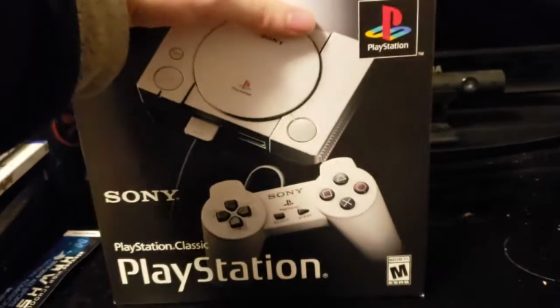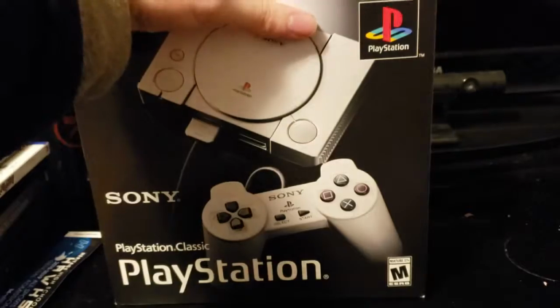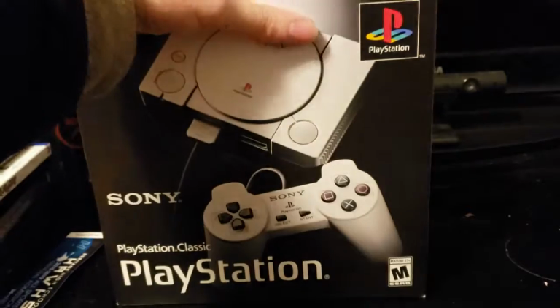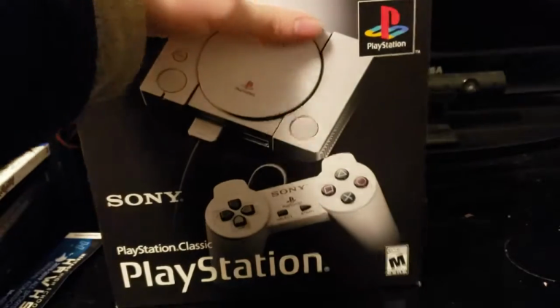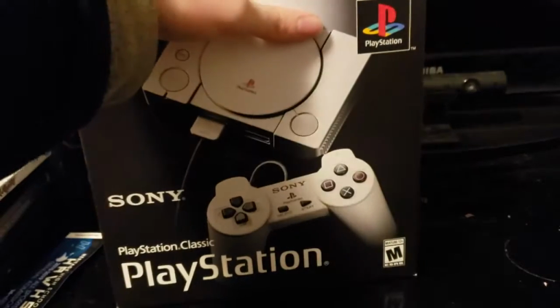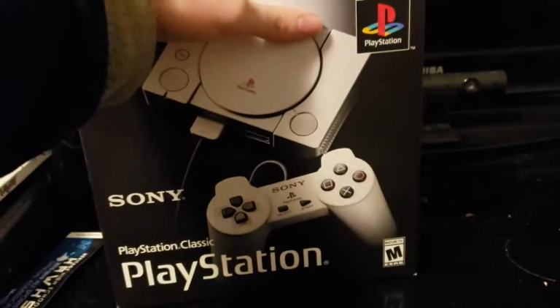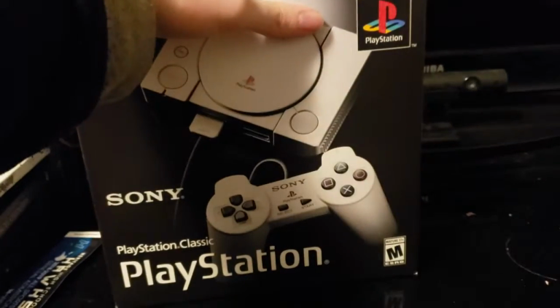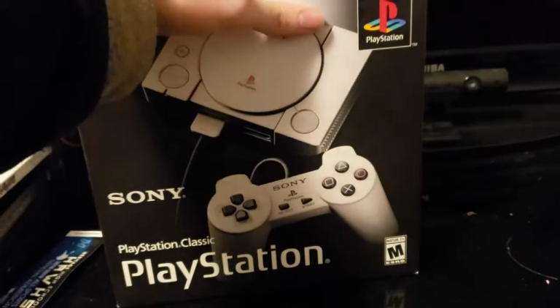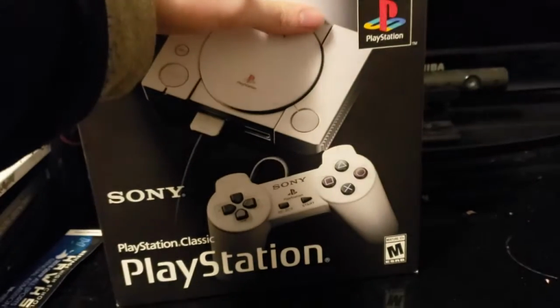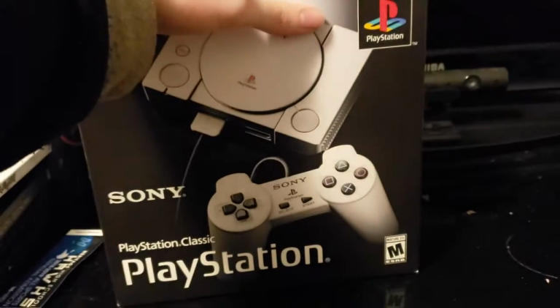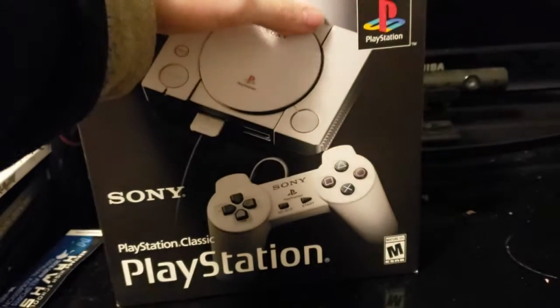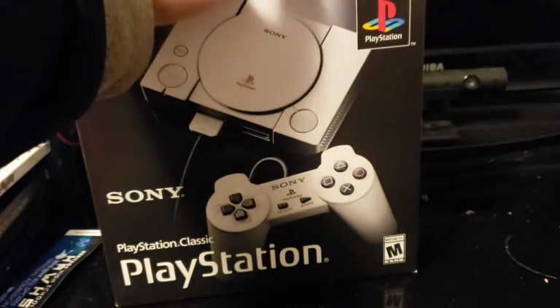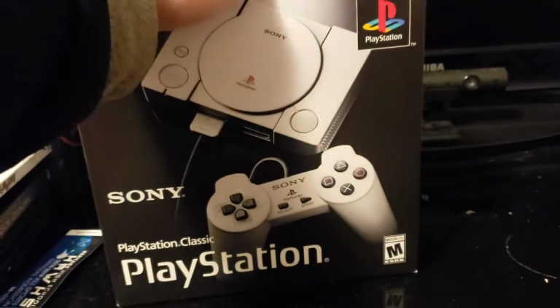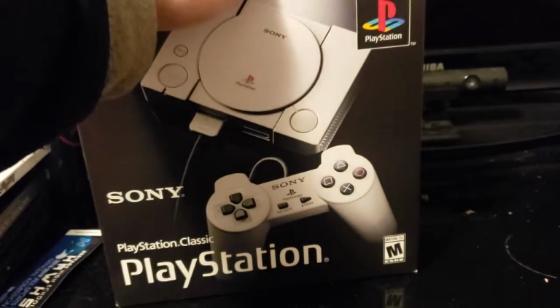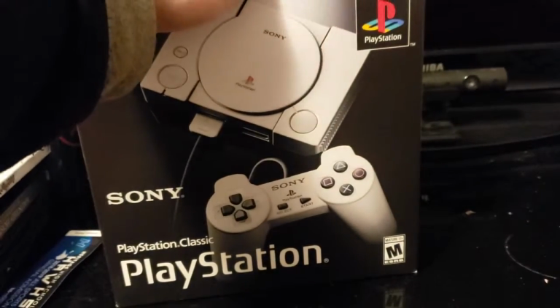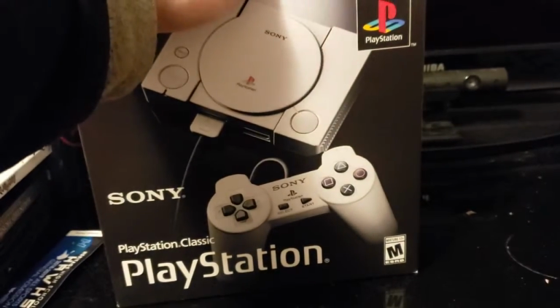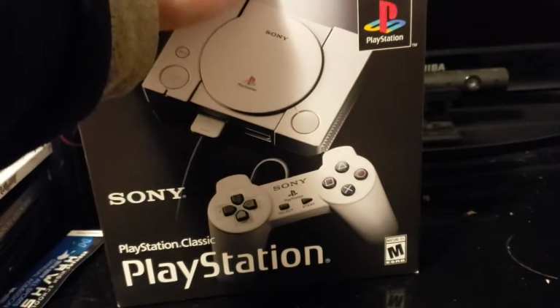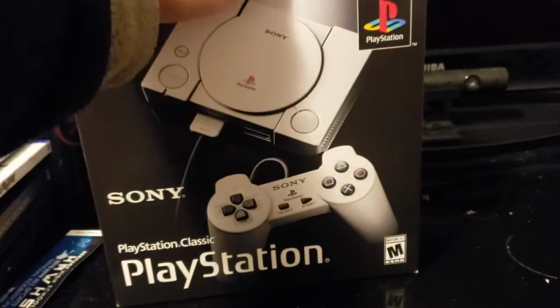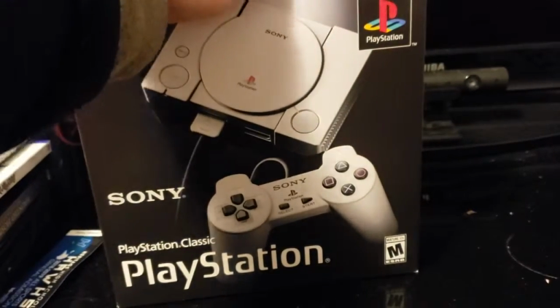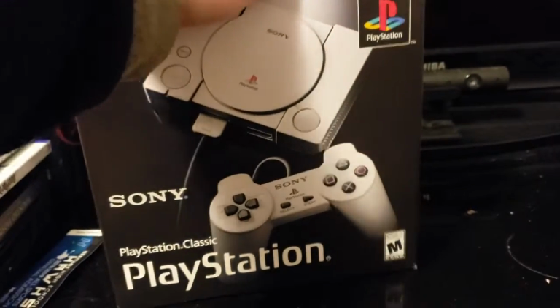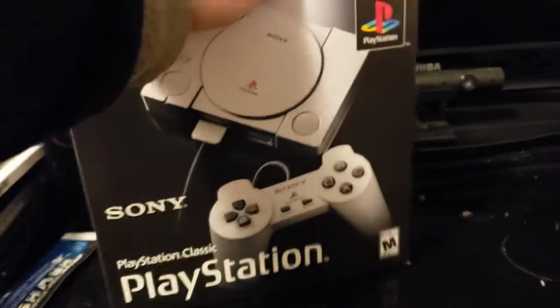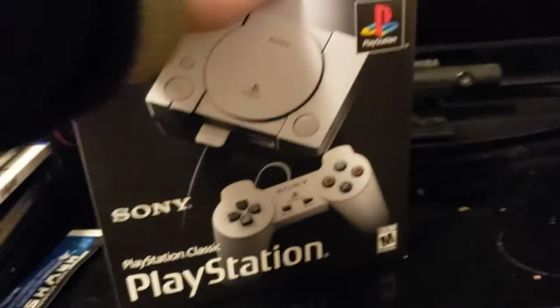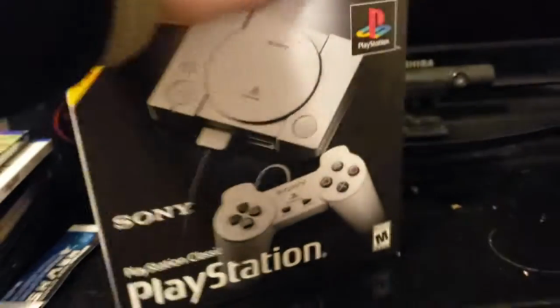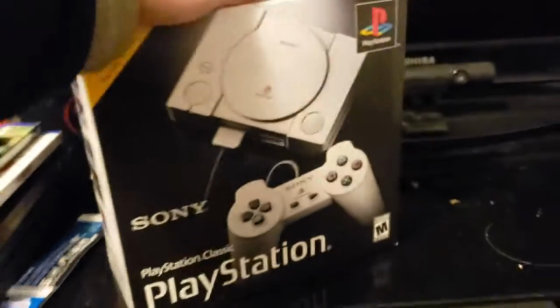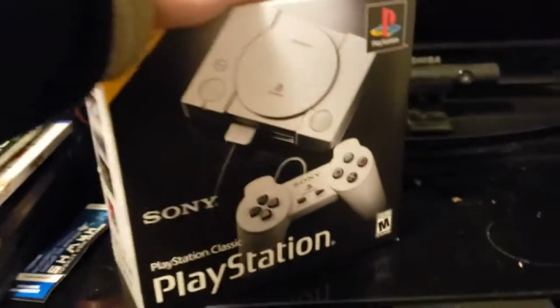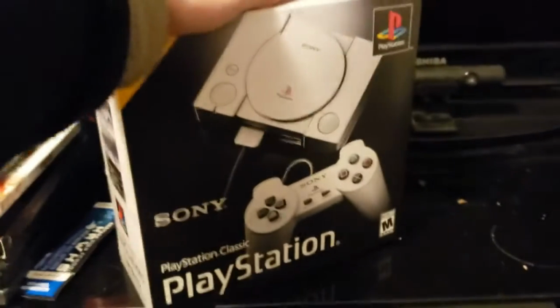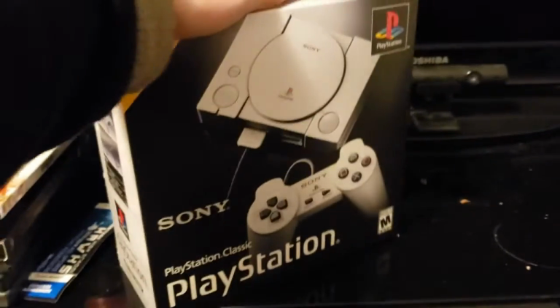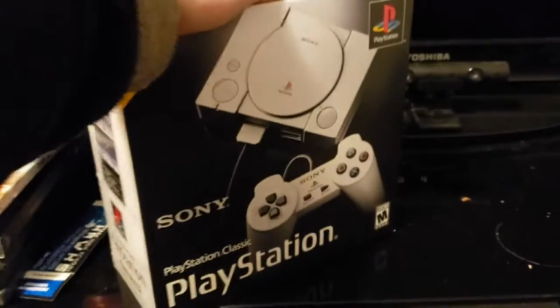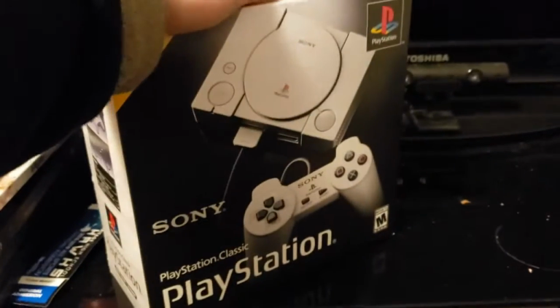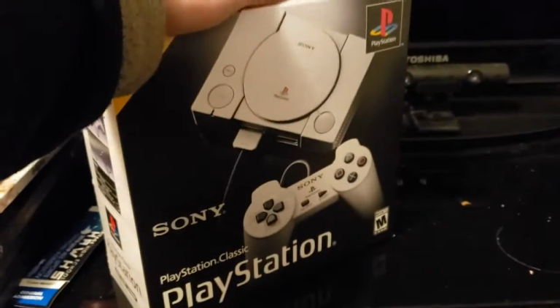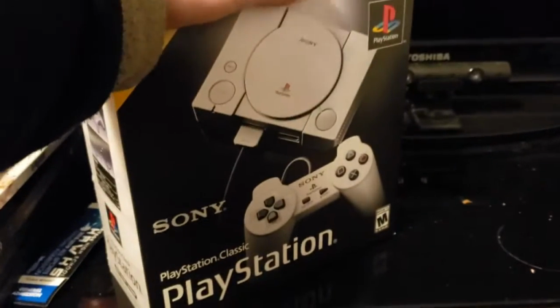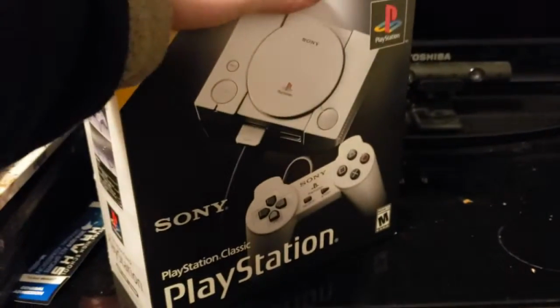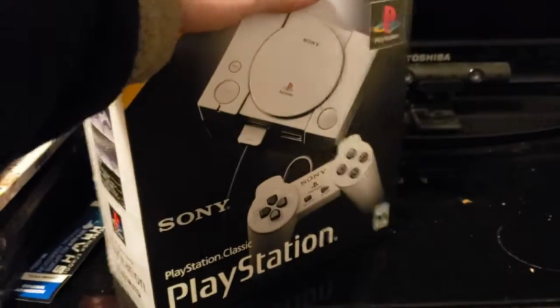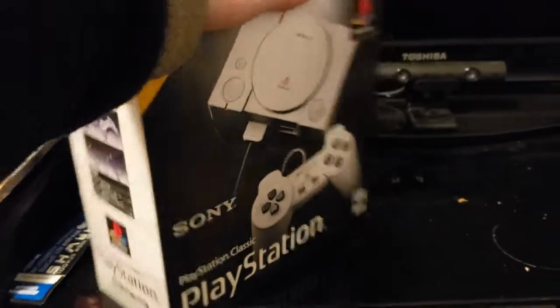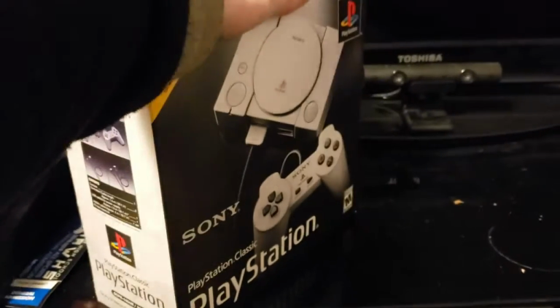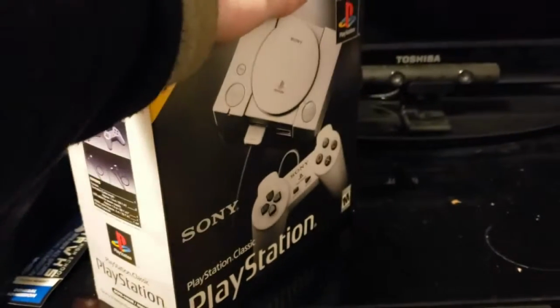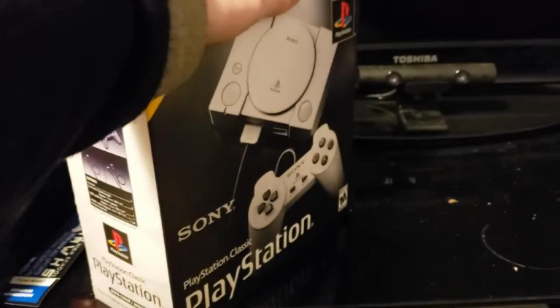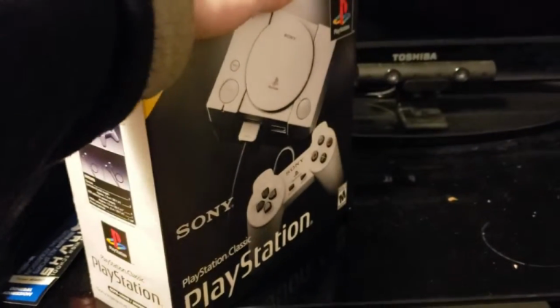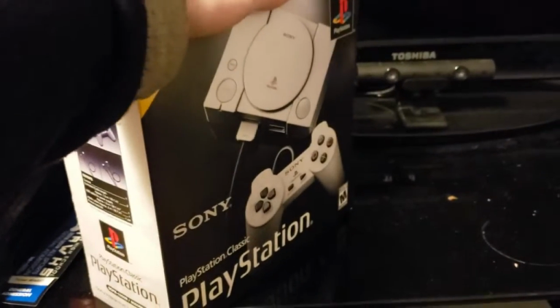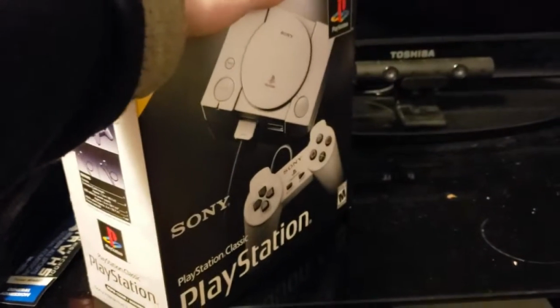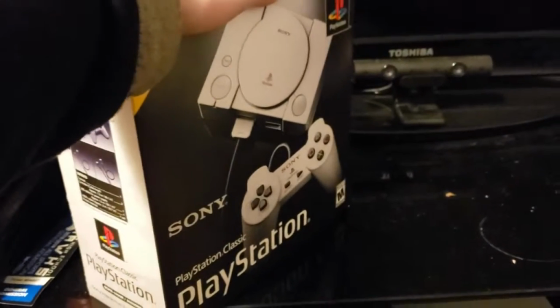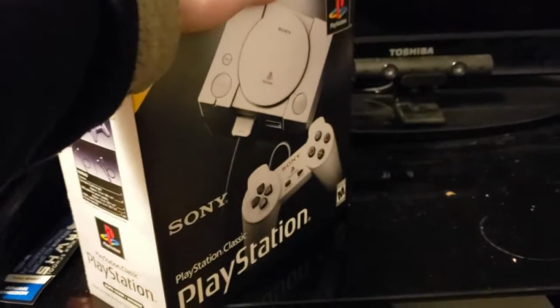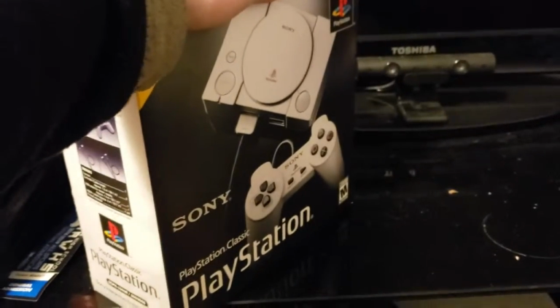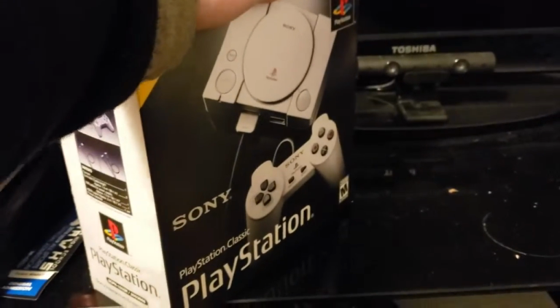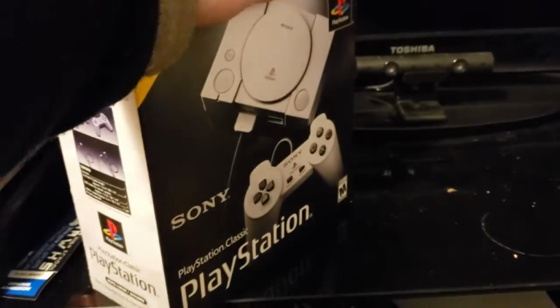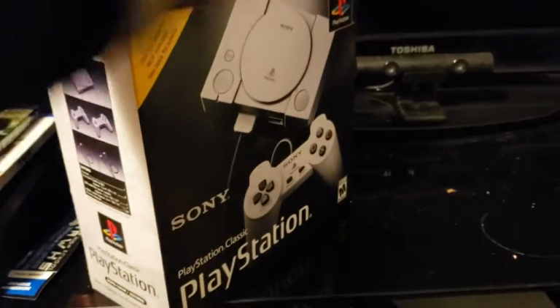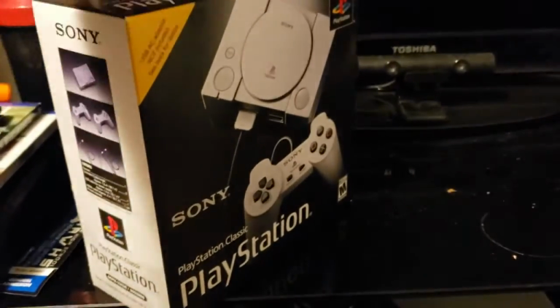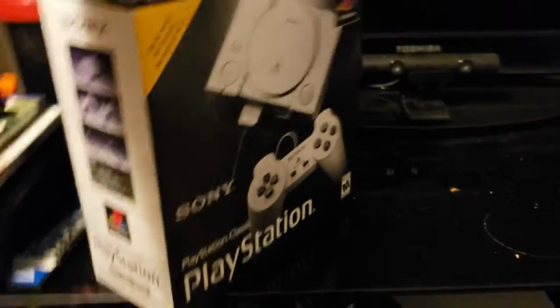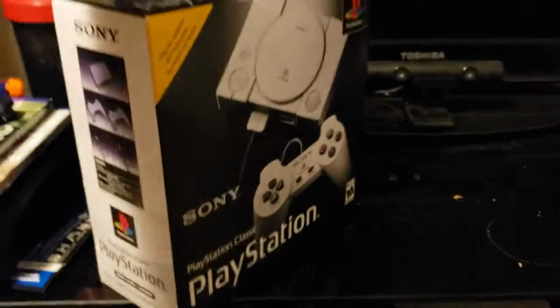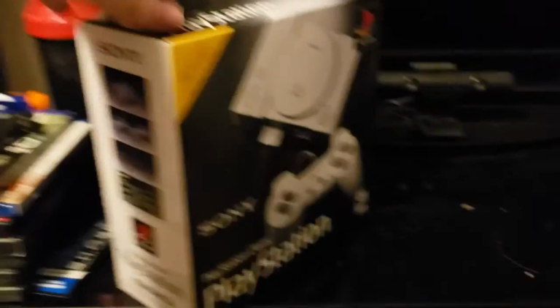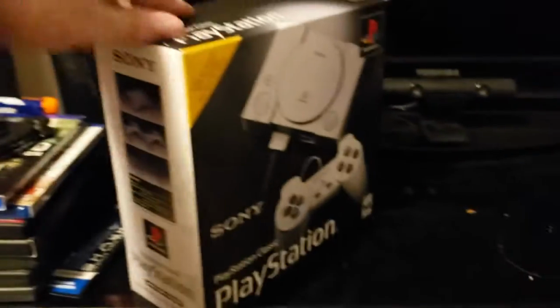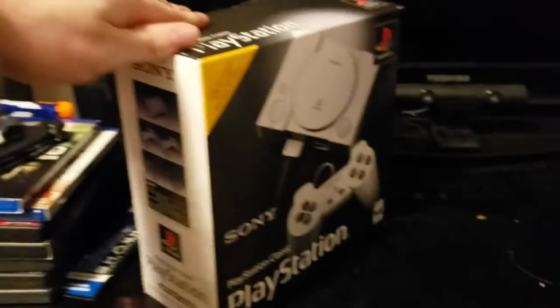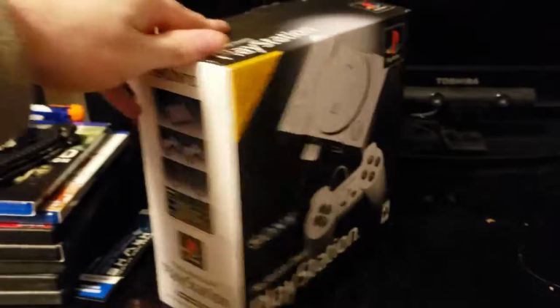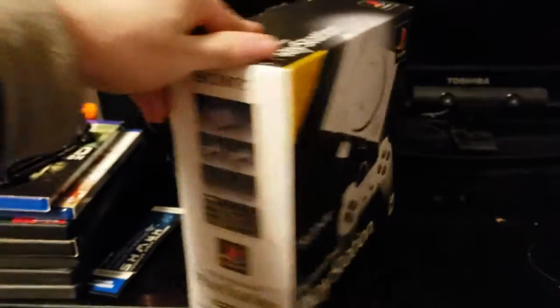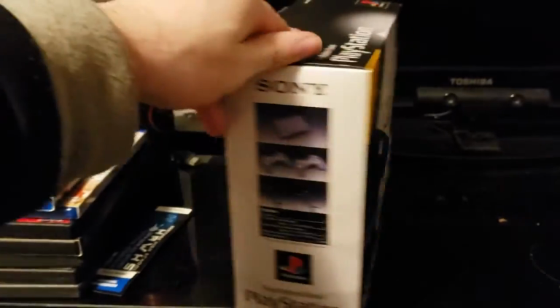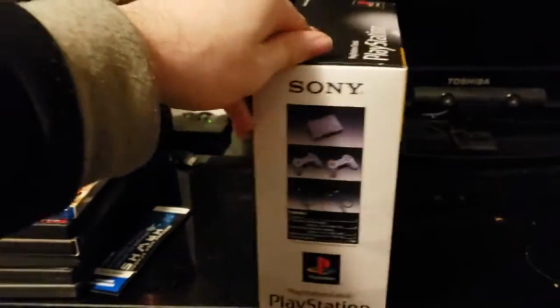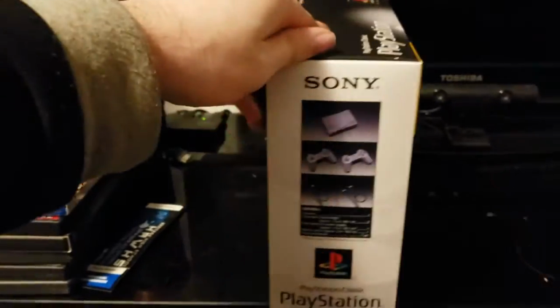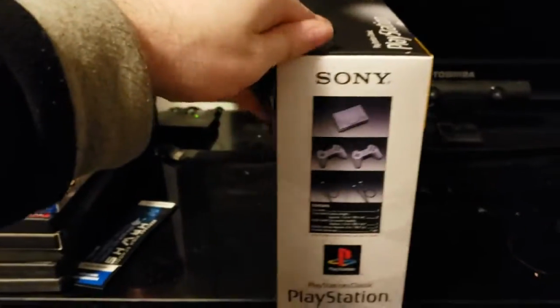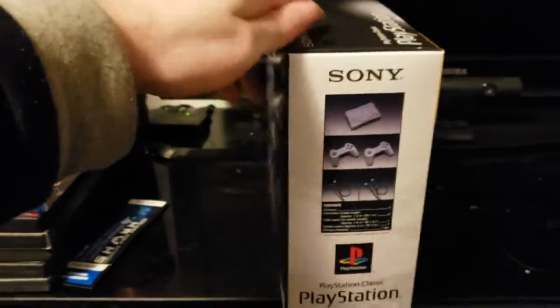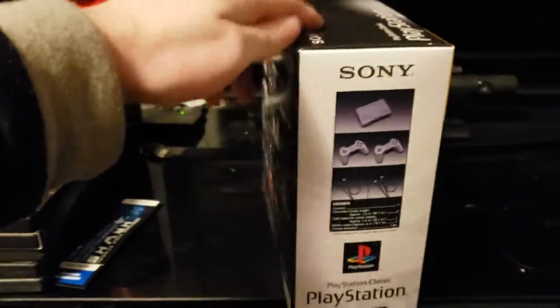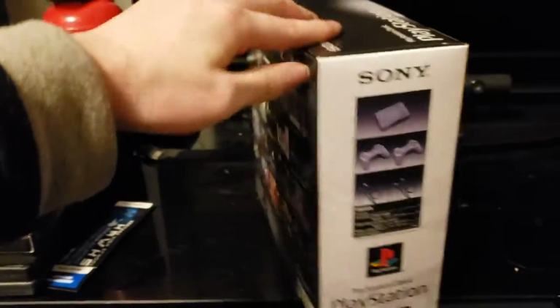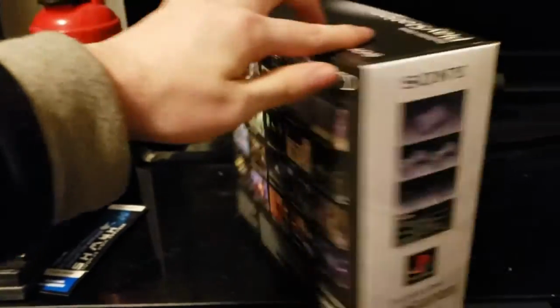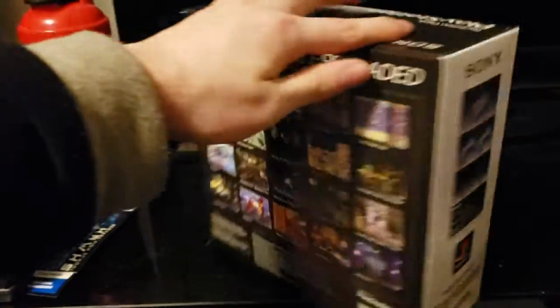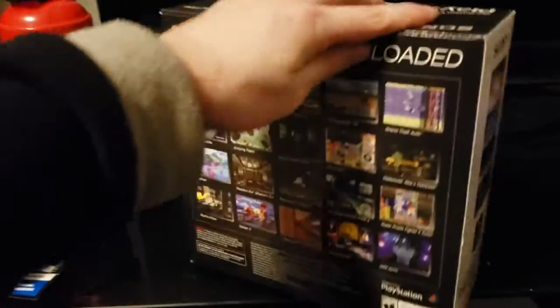I'm very excited to open this. It was between getting this and Metro, but the thing is, if you get this, you got like 20 games, two controllers and everything.